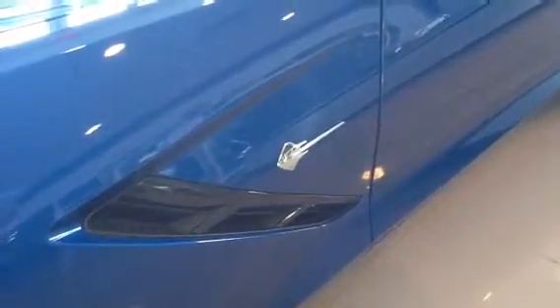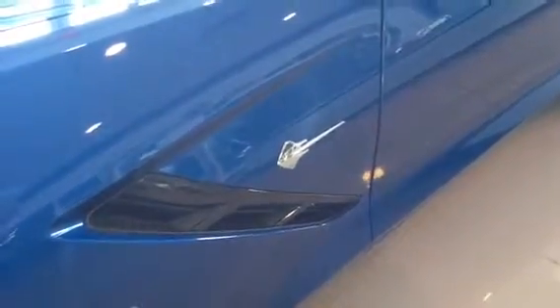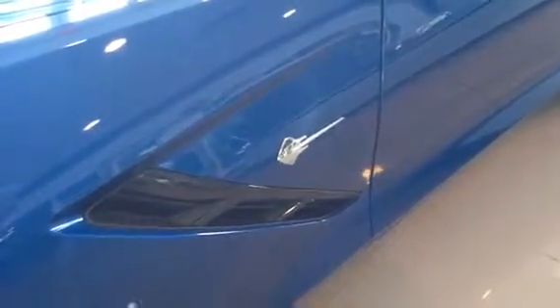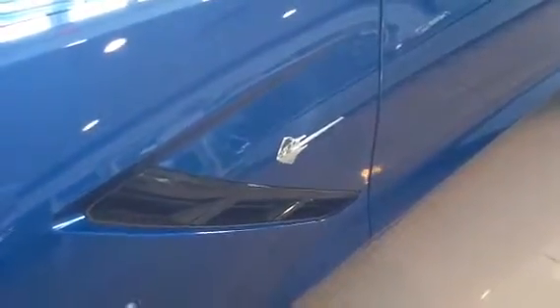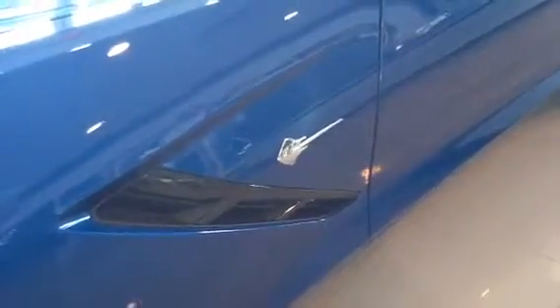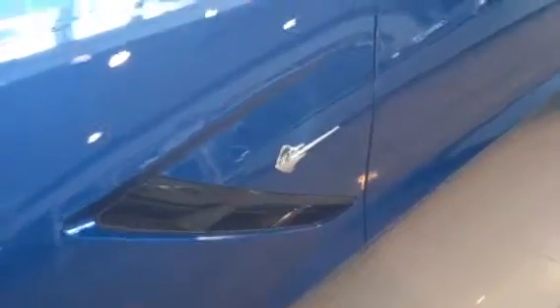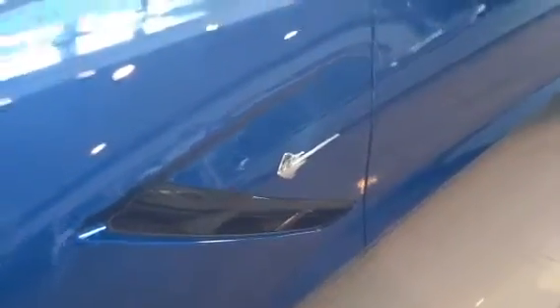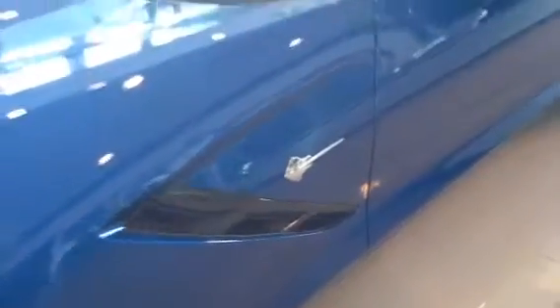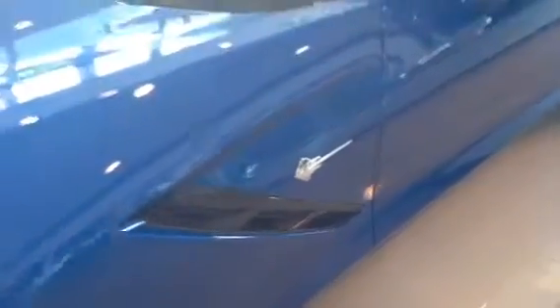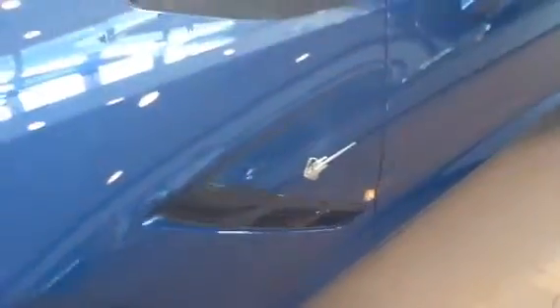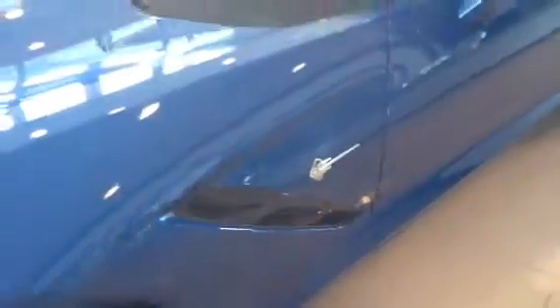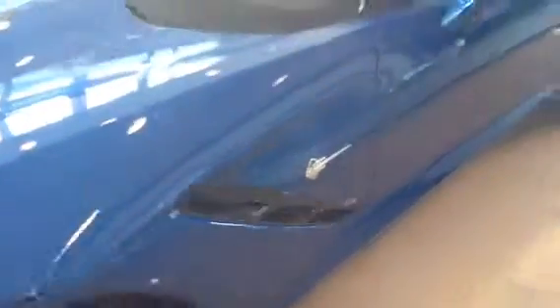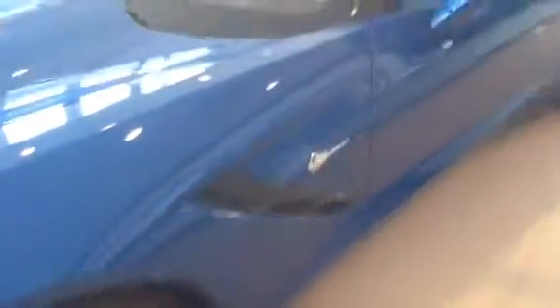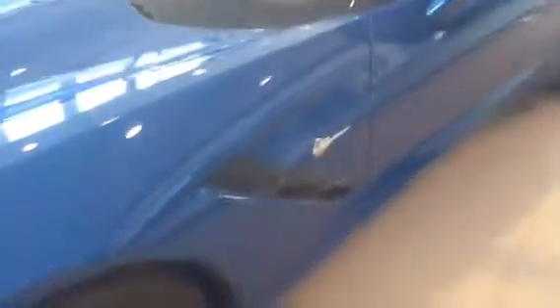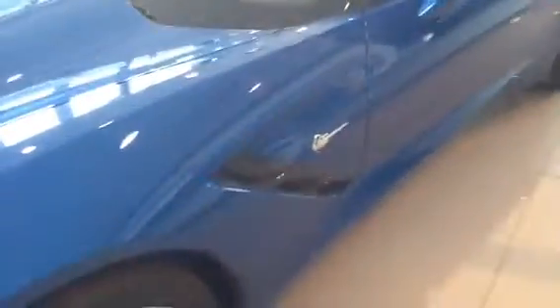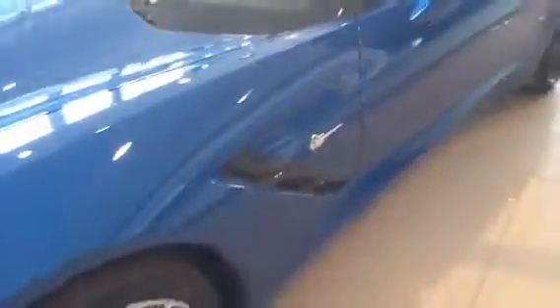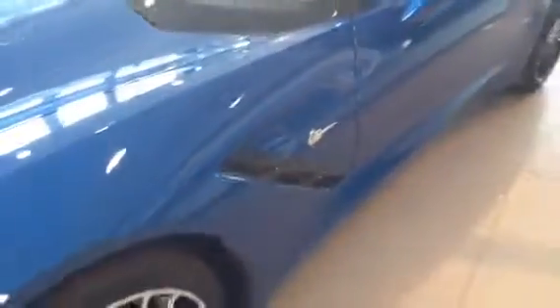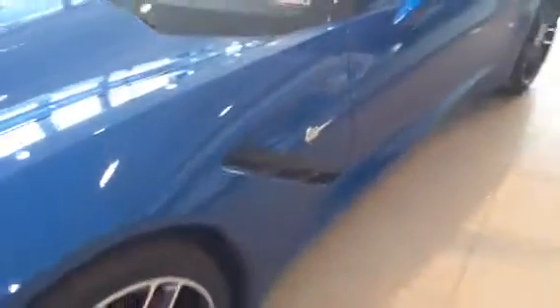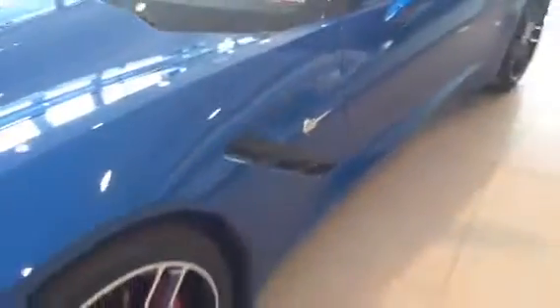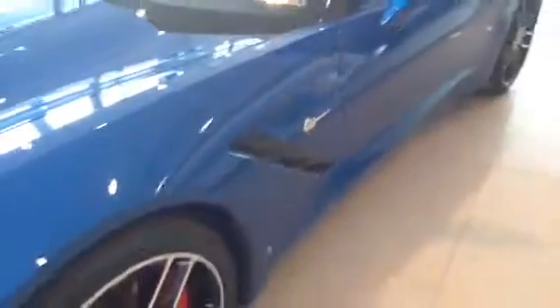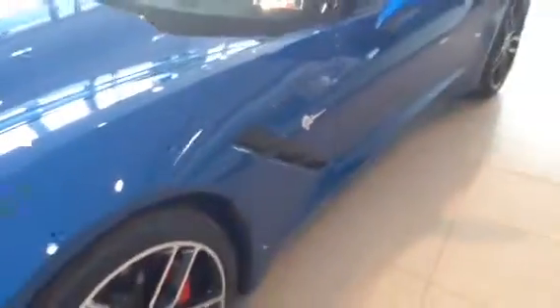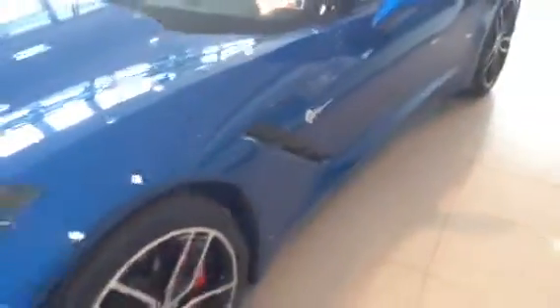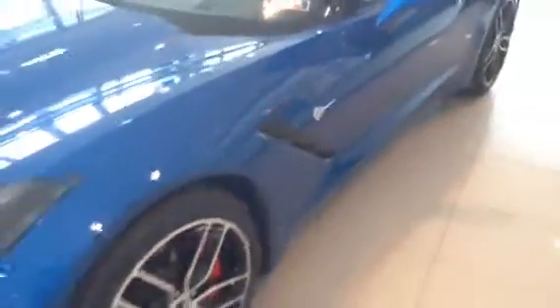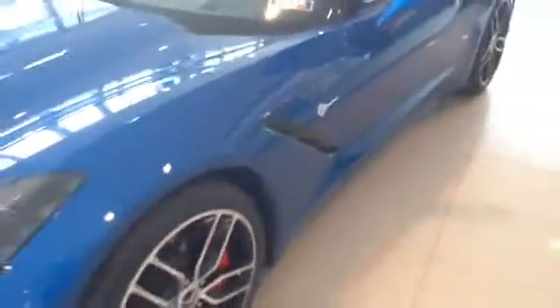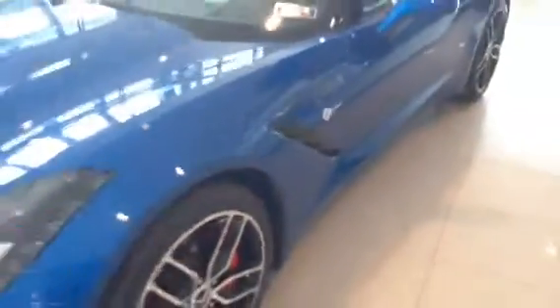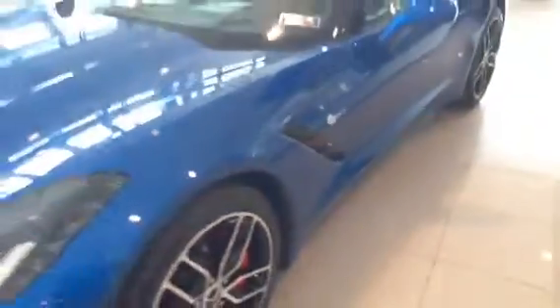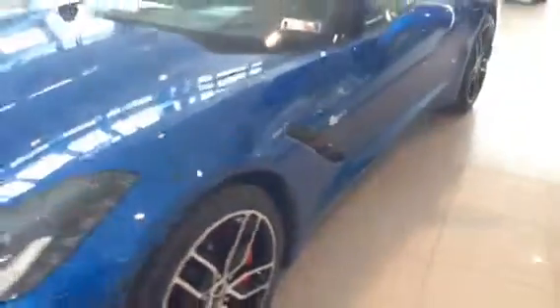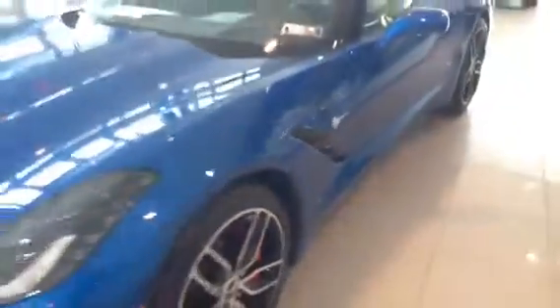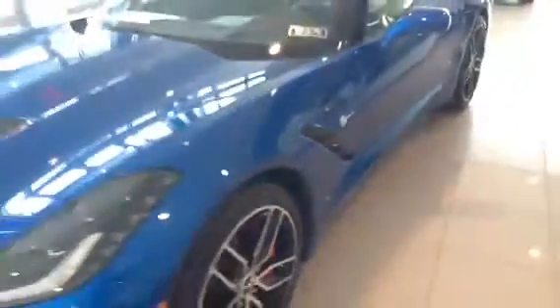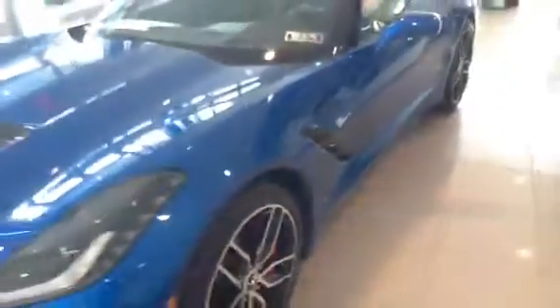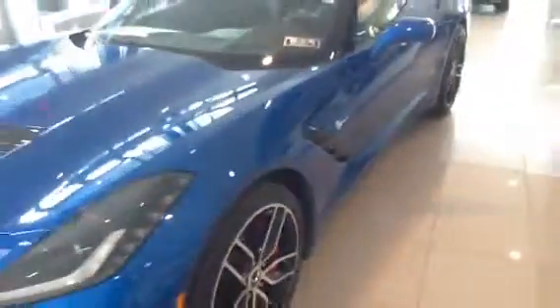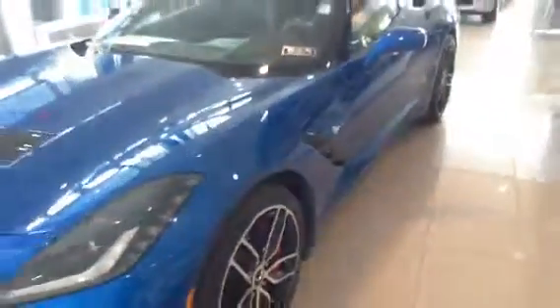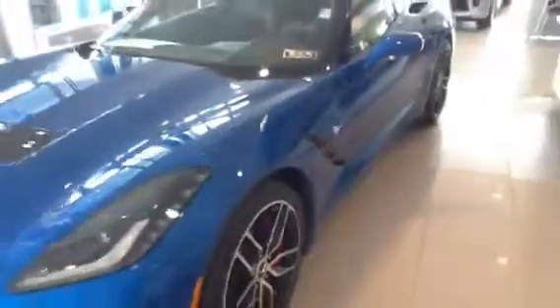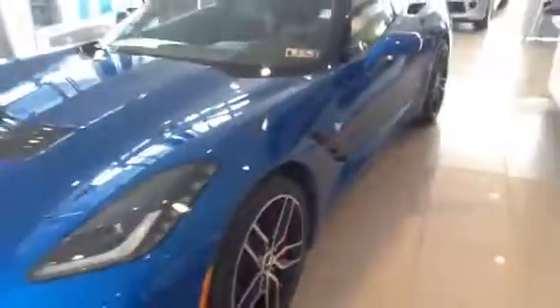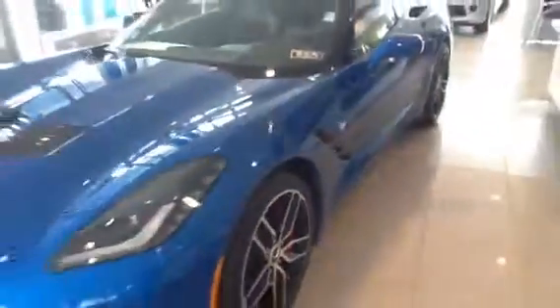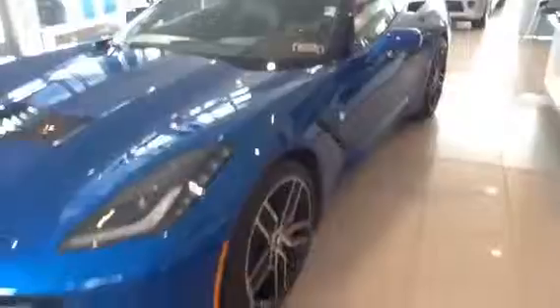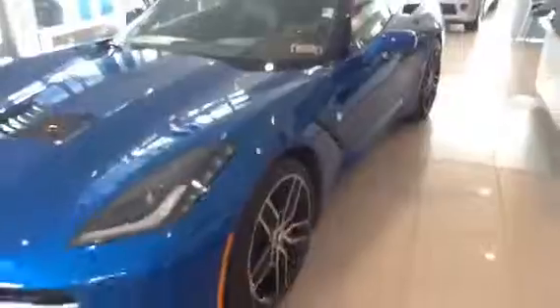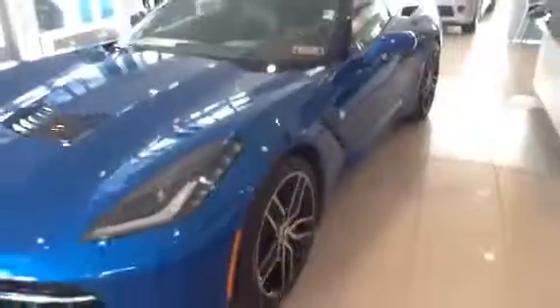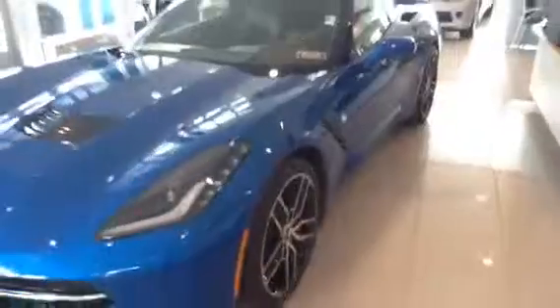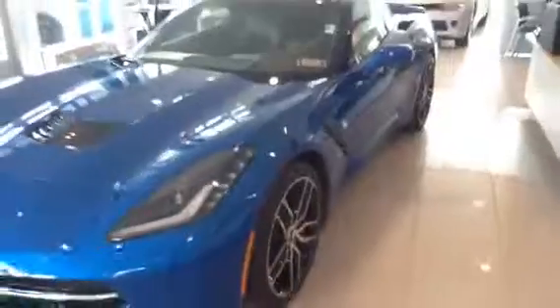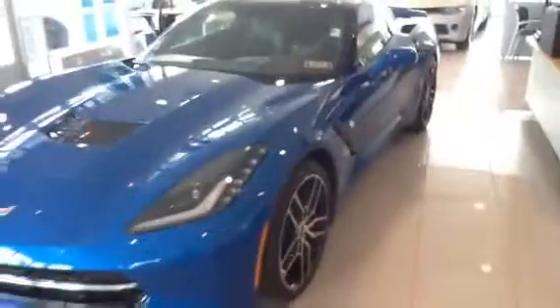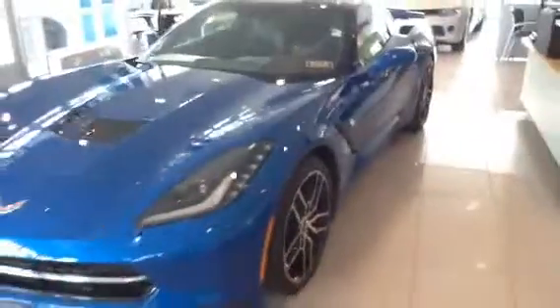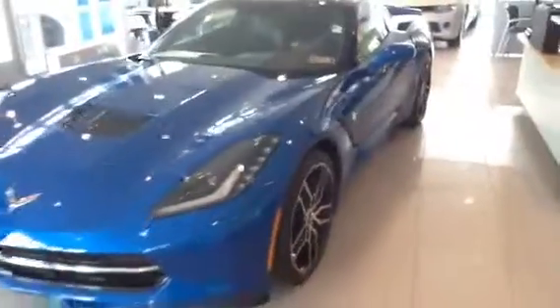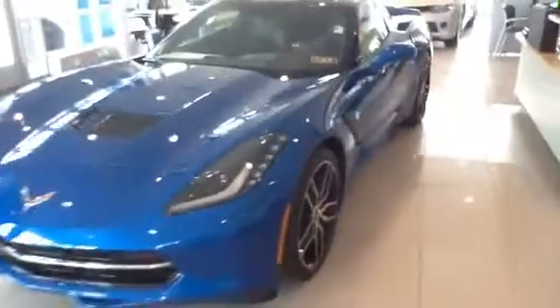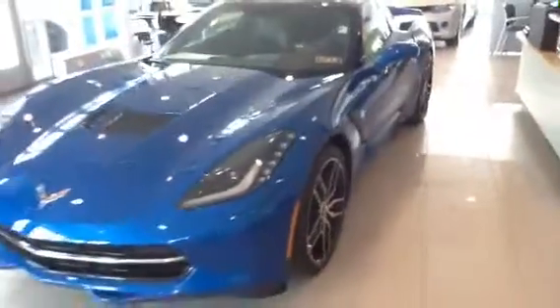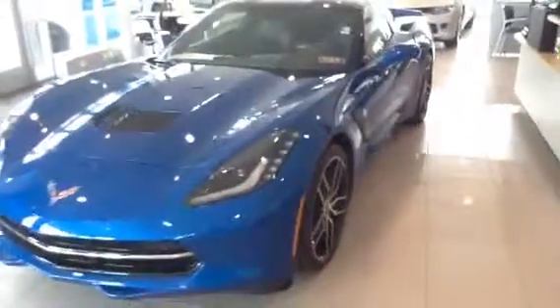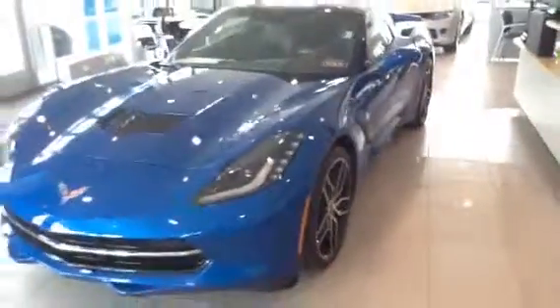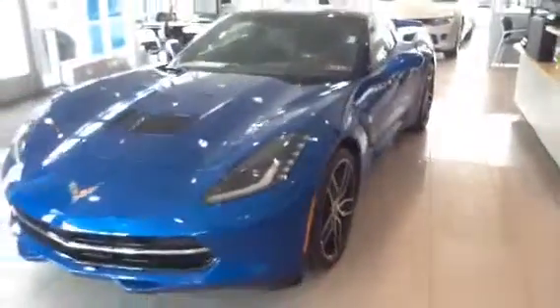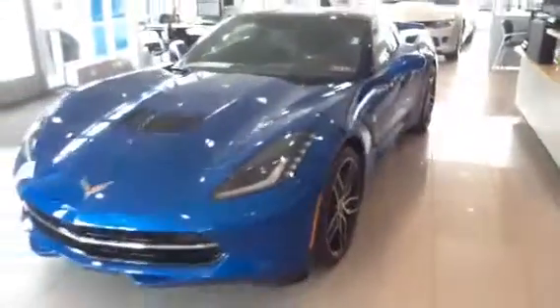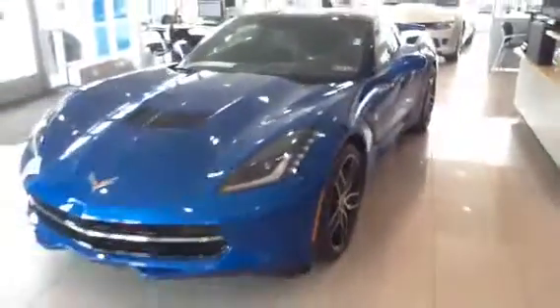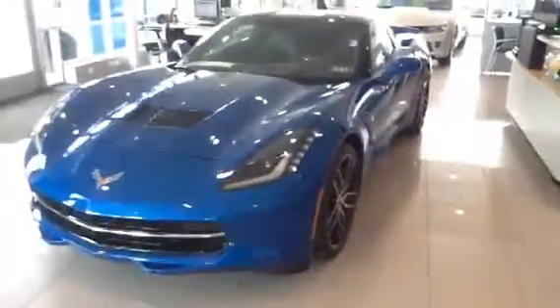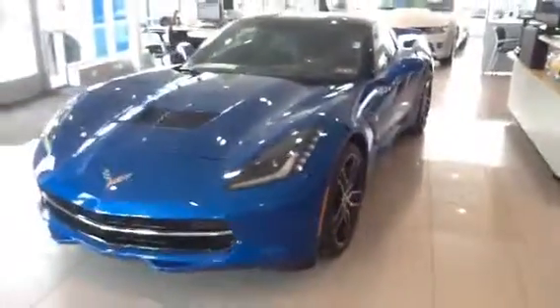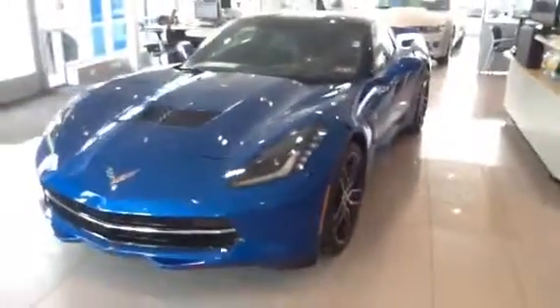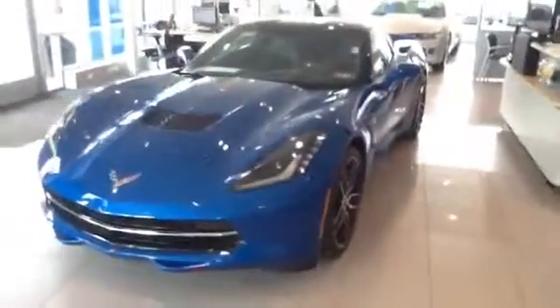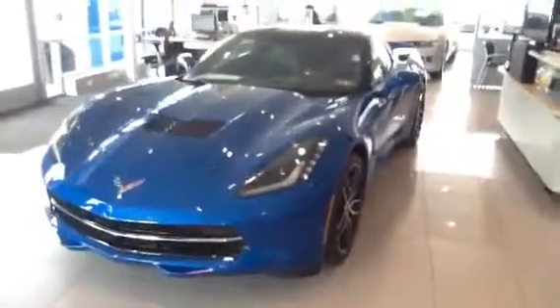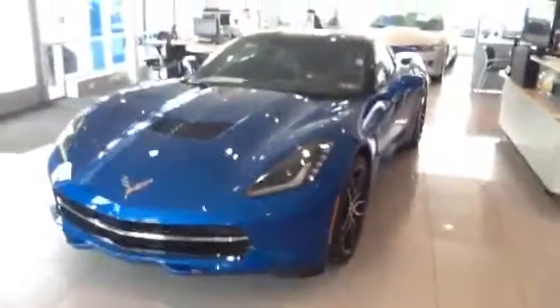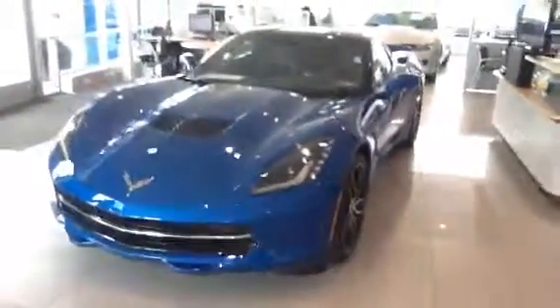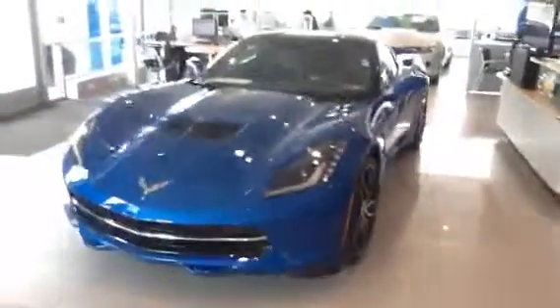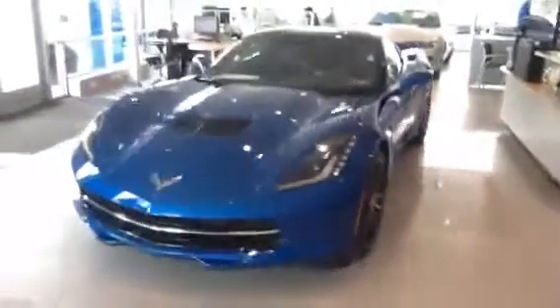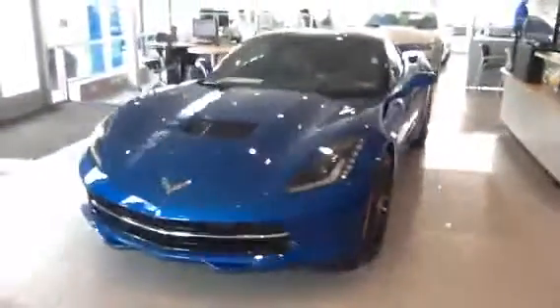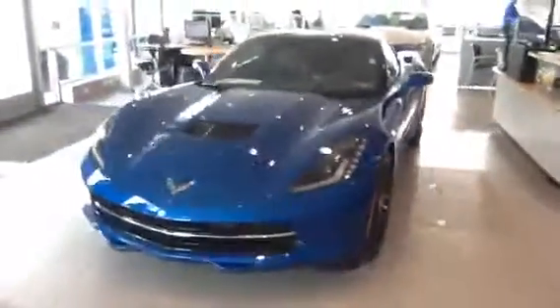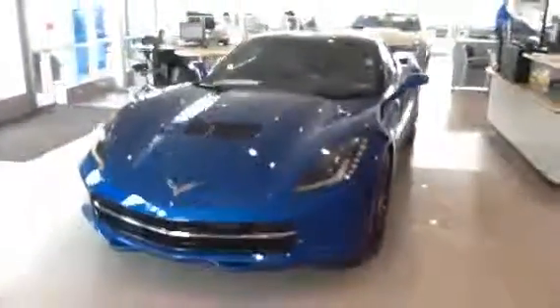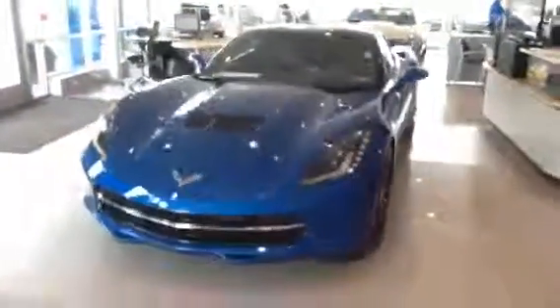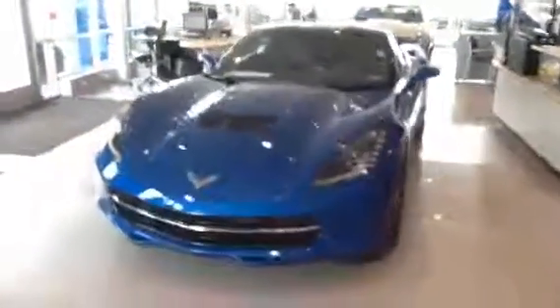Good afternoon, Scott. My name is John Hall and later today I'll be showing you around this 2015 Chevy Corvette Stingray.